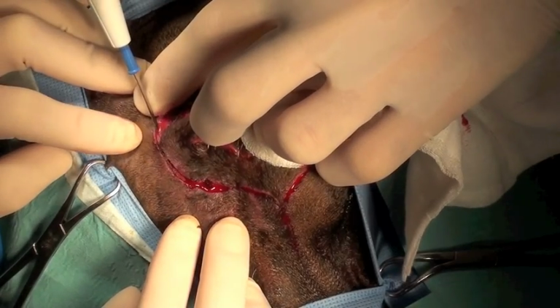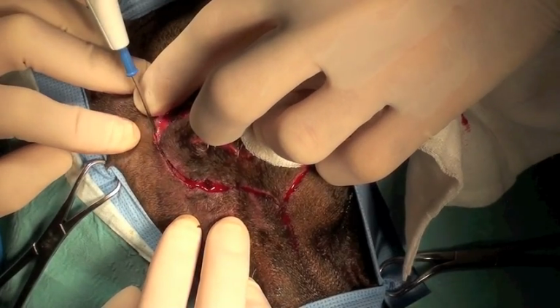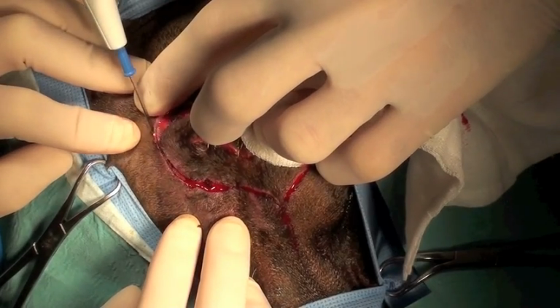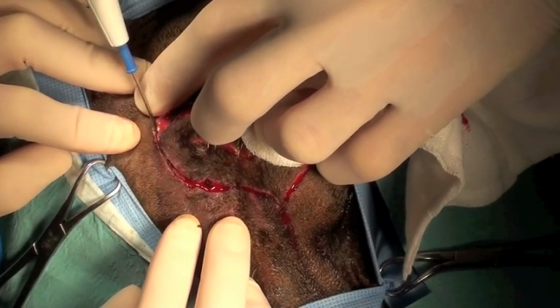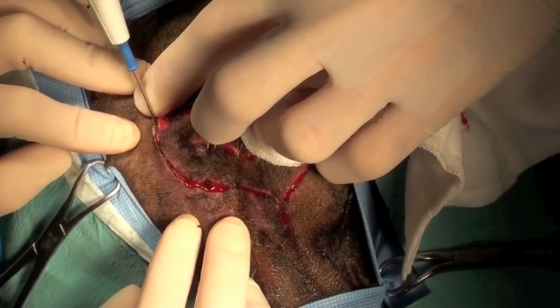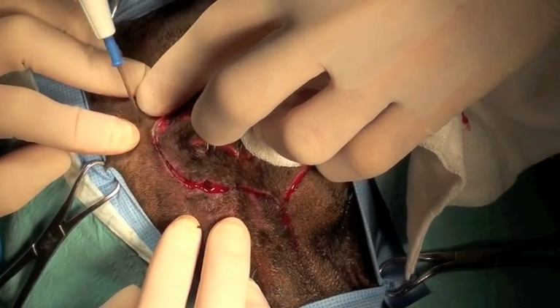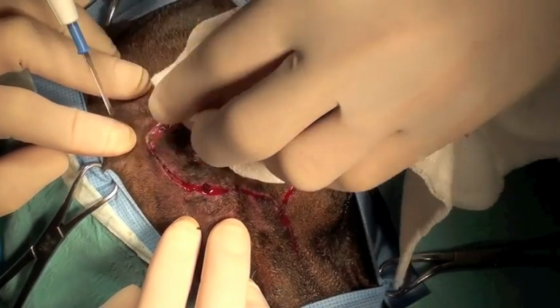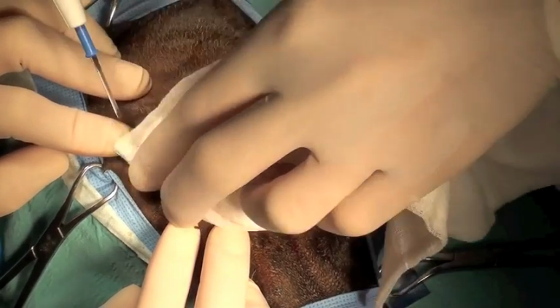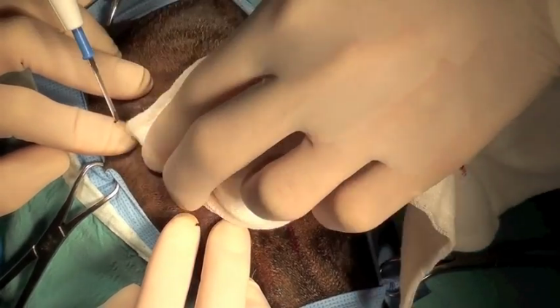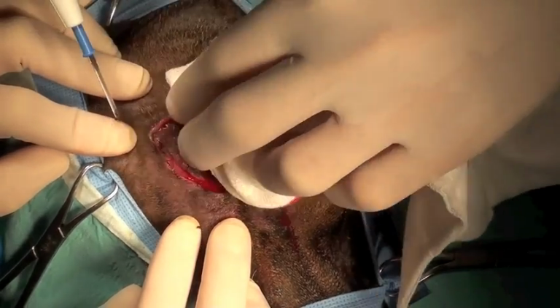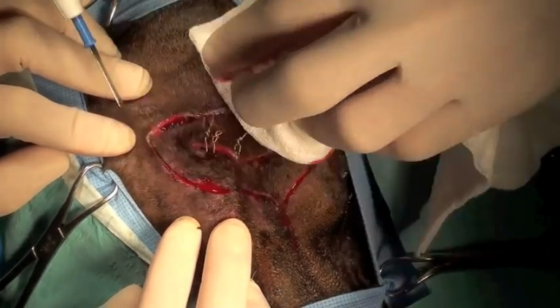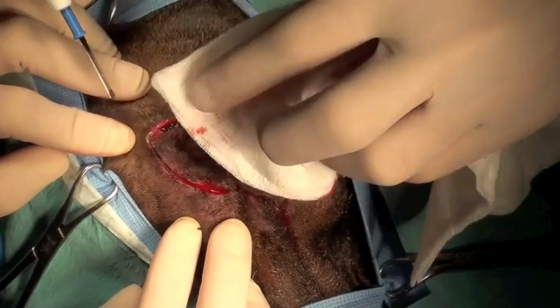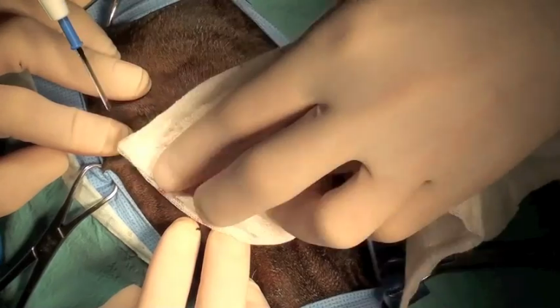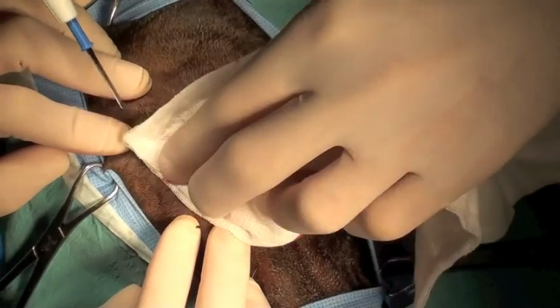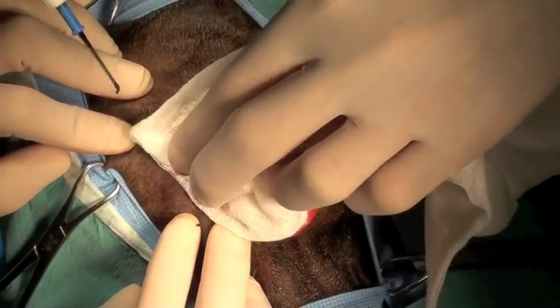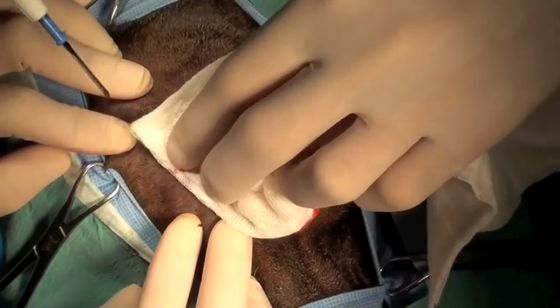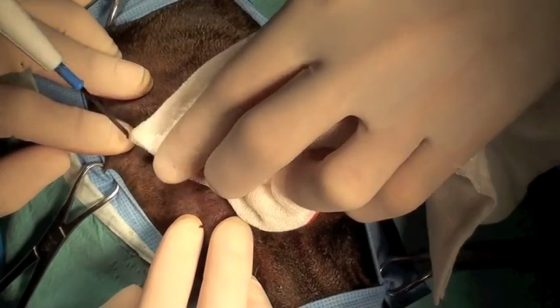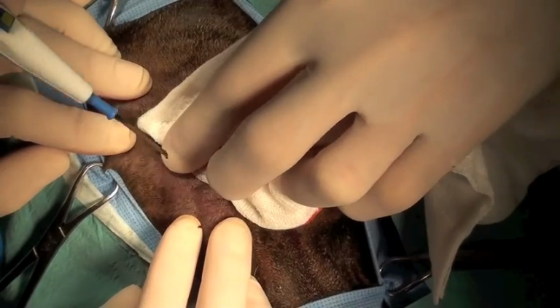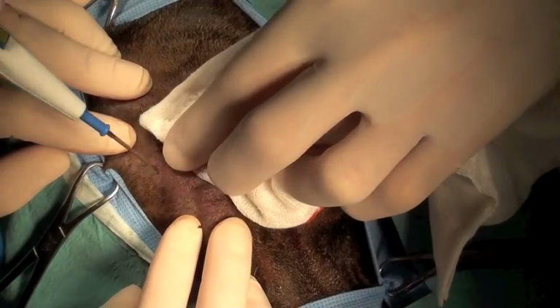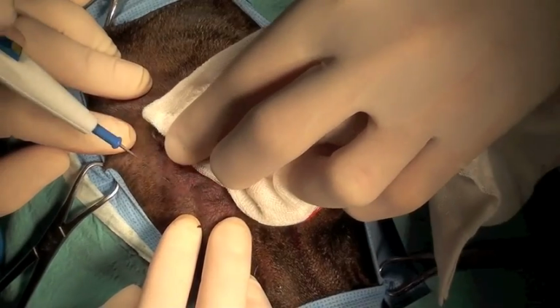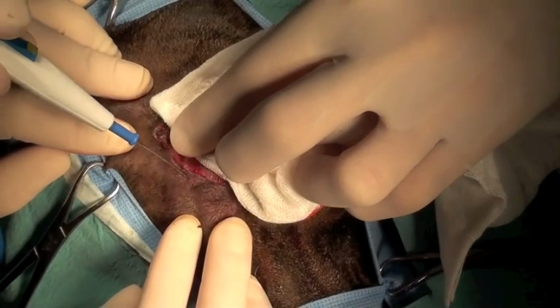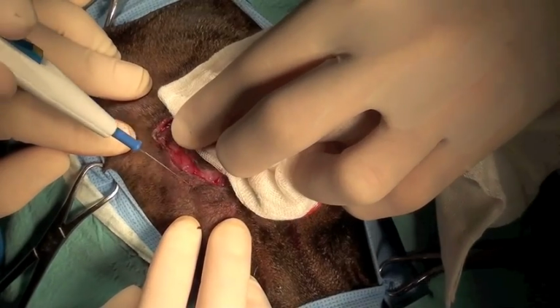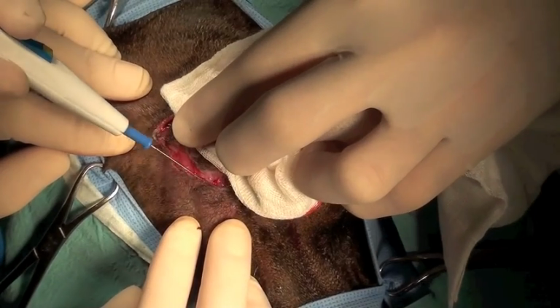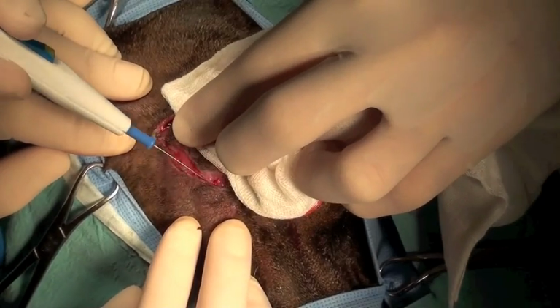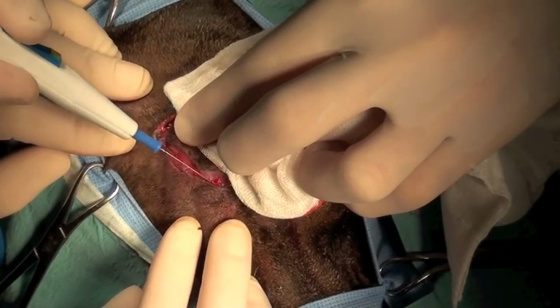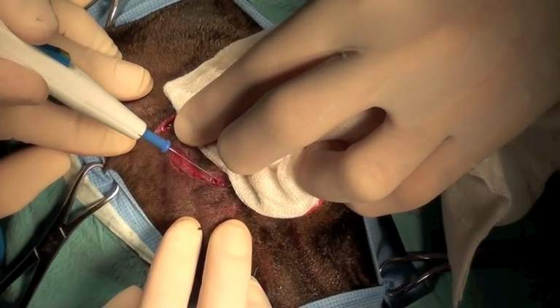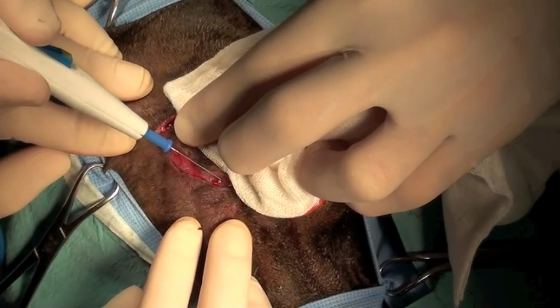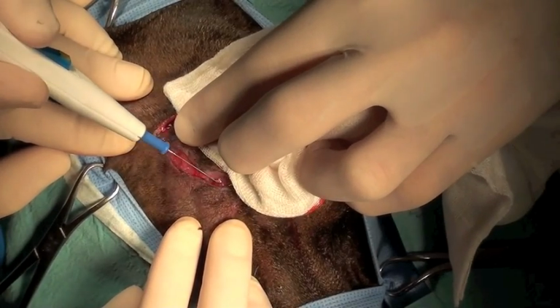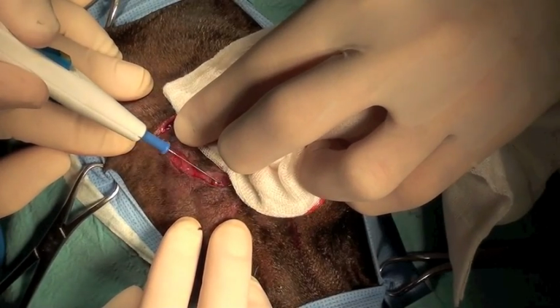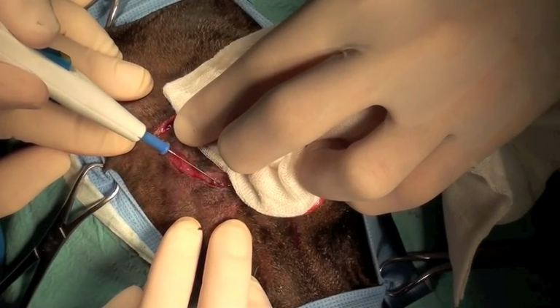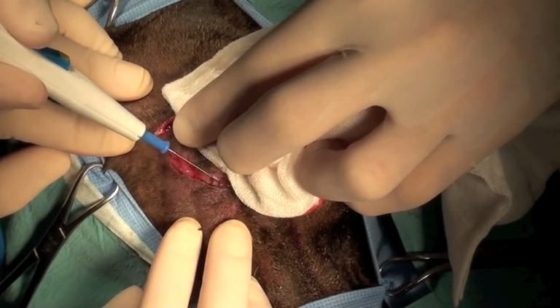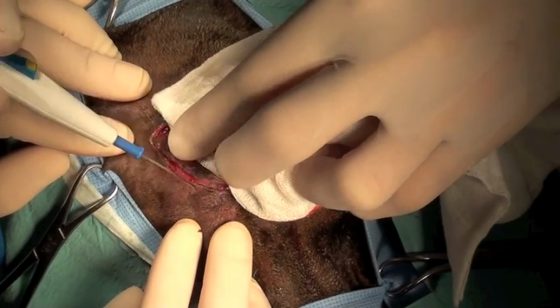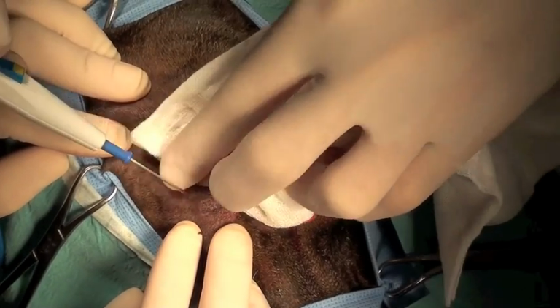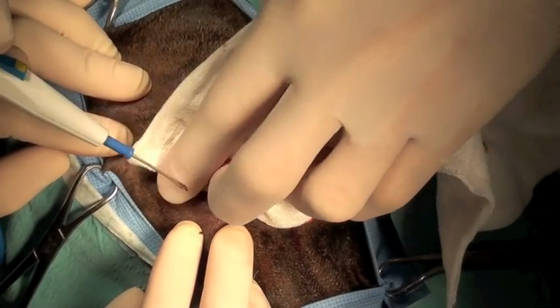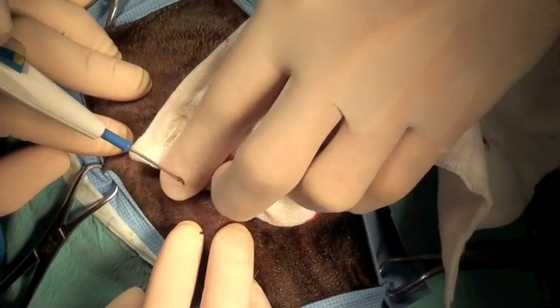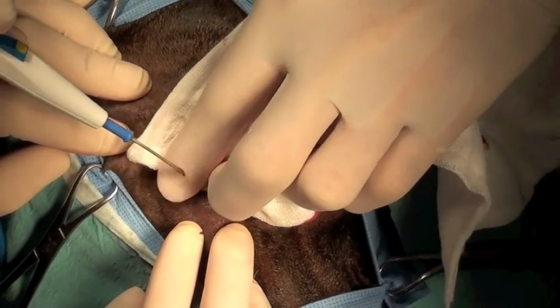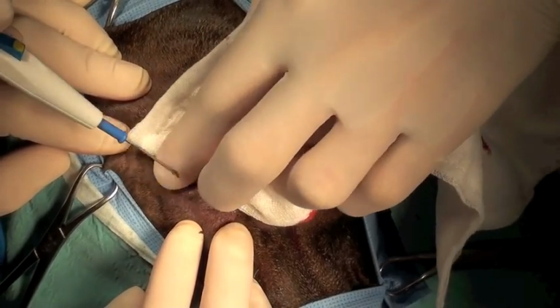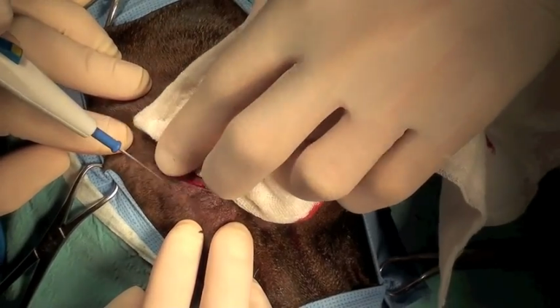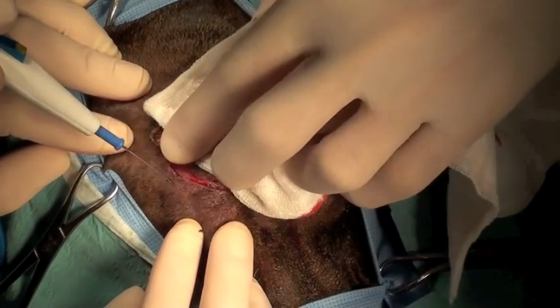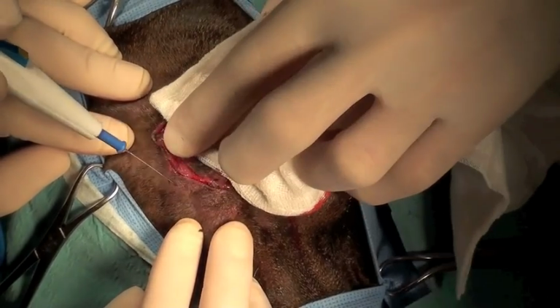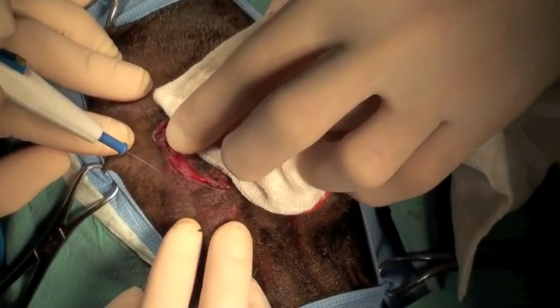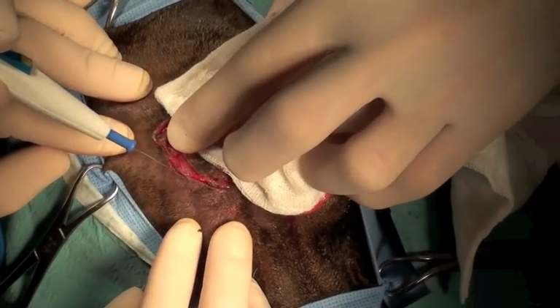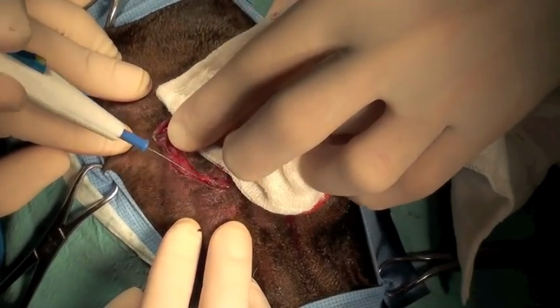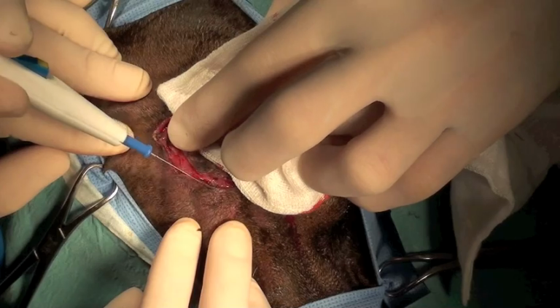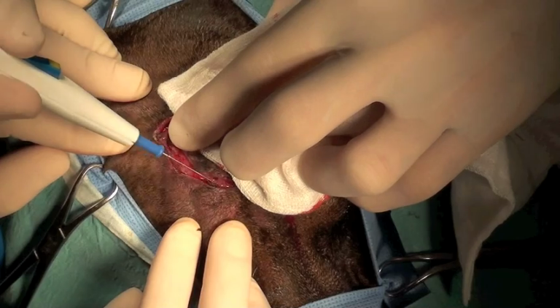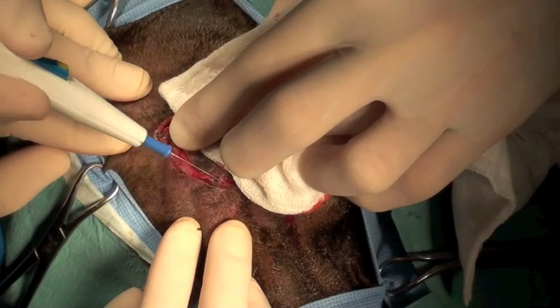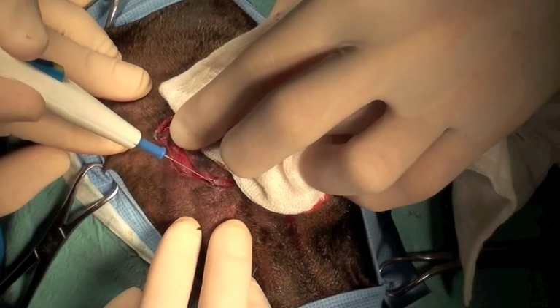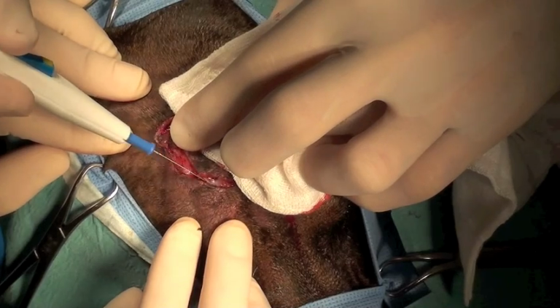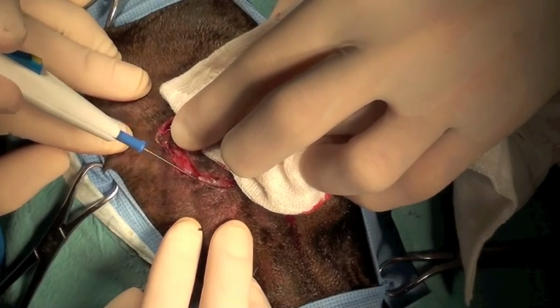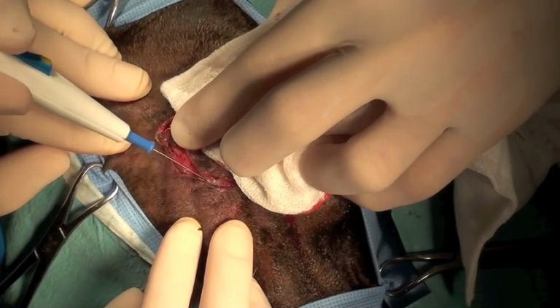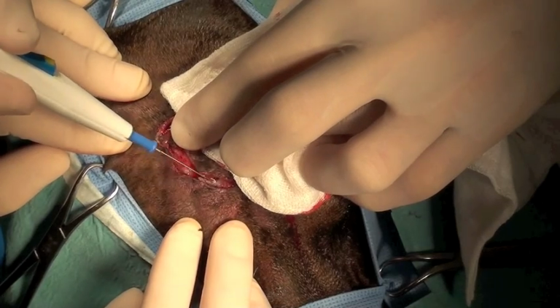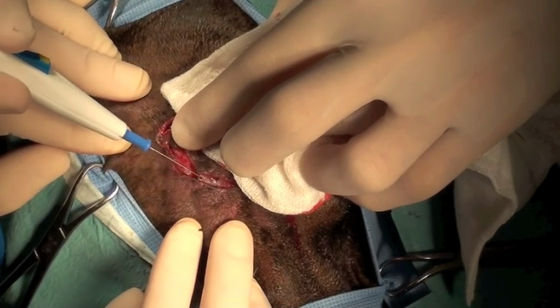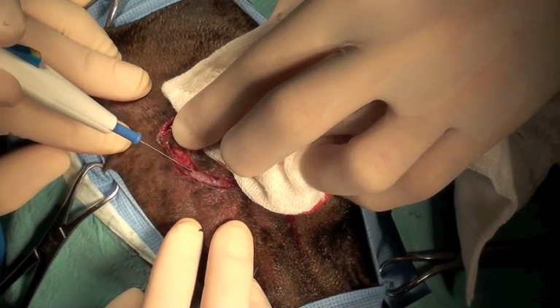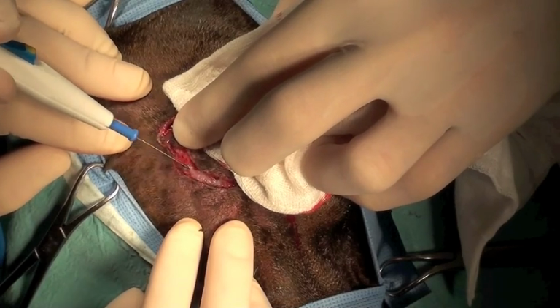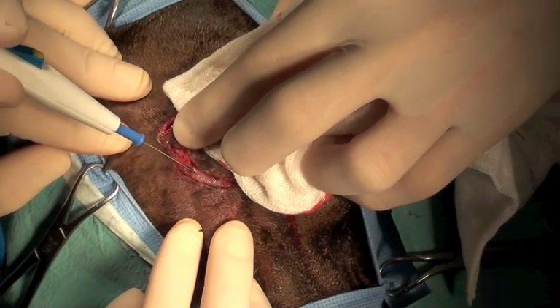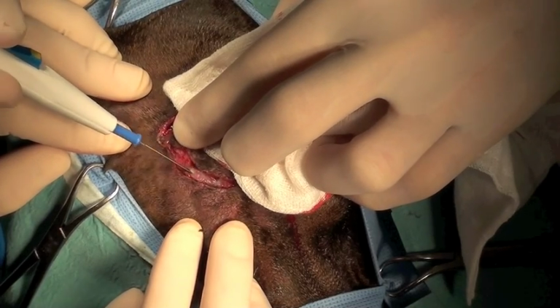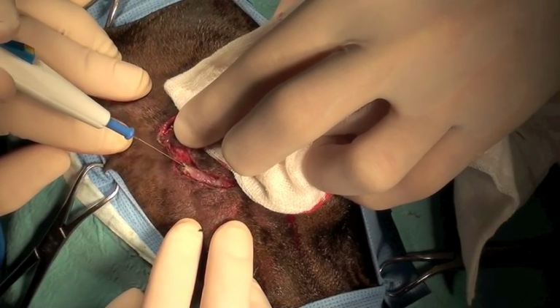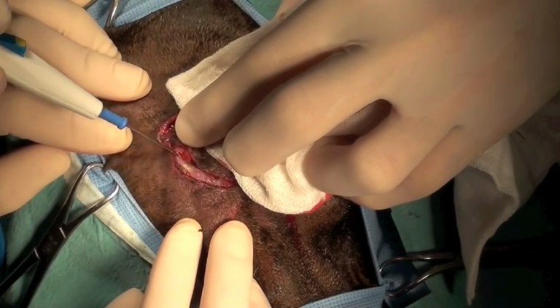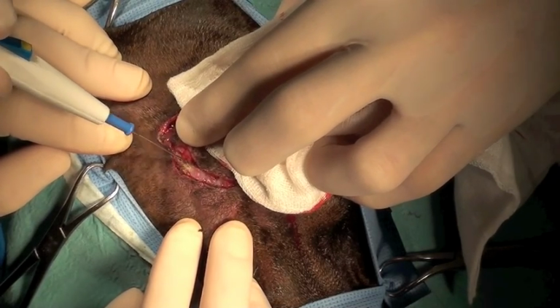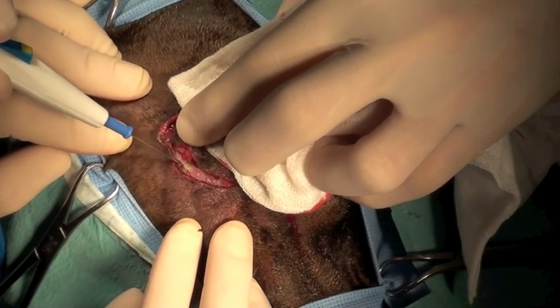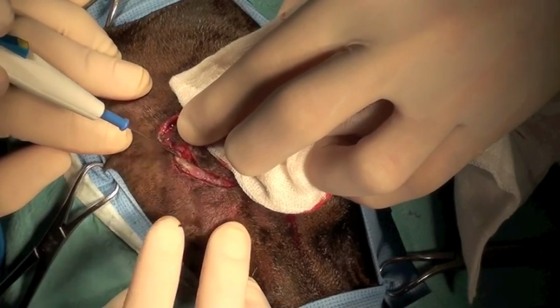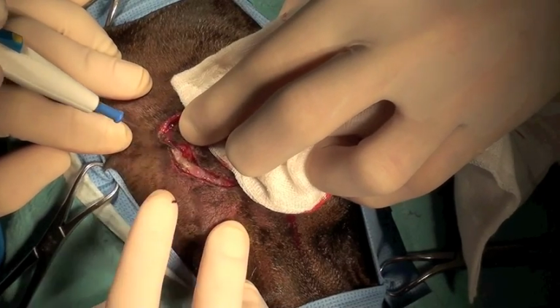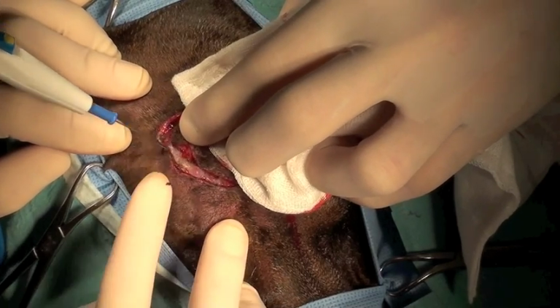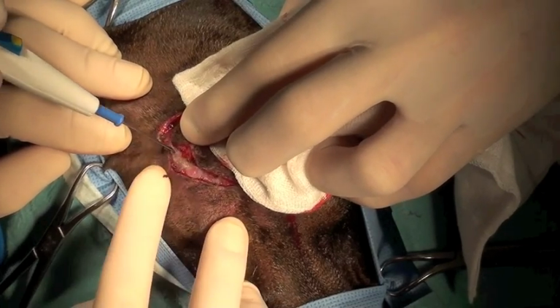At this point we're excising the previous biopsy tract in order to prevent tumour seeding from the previous biopsy.